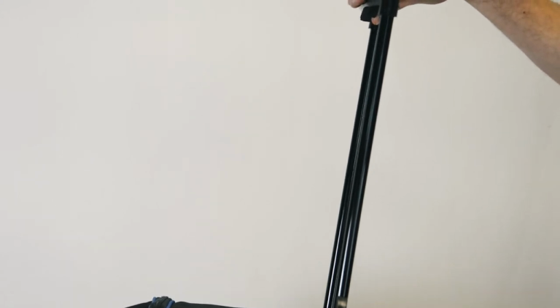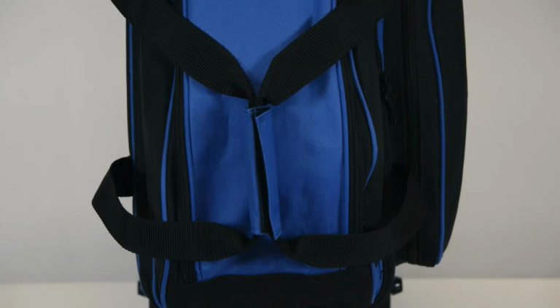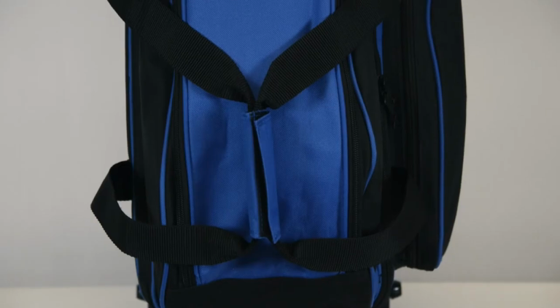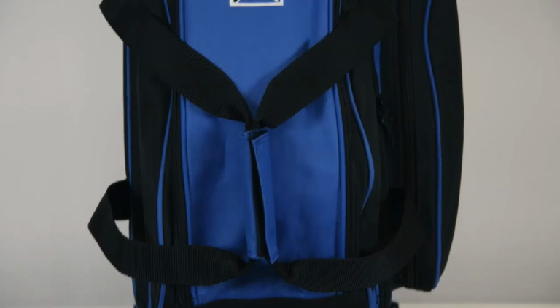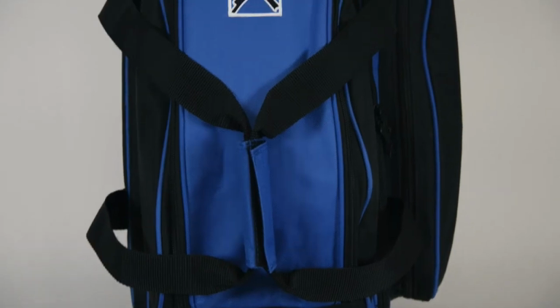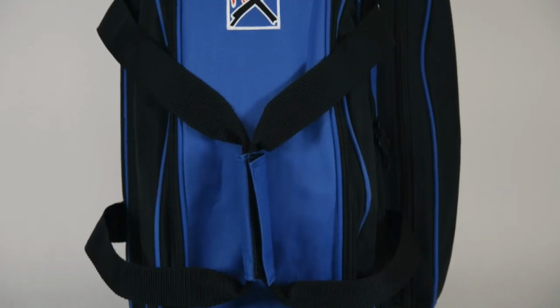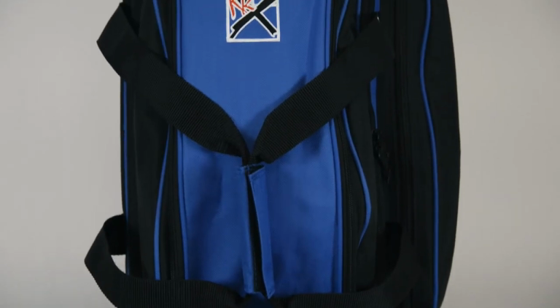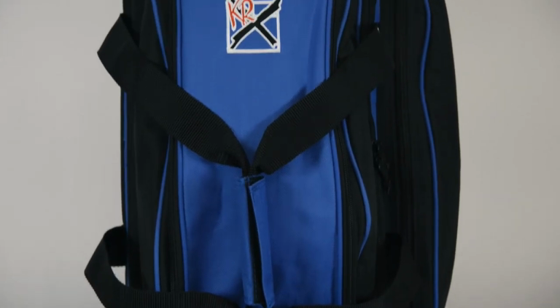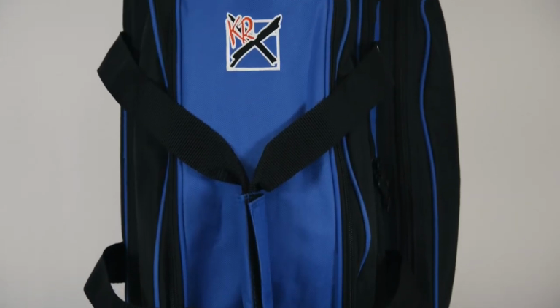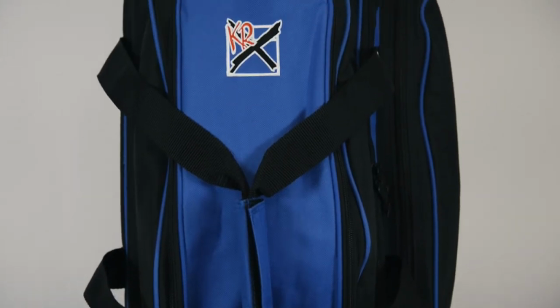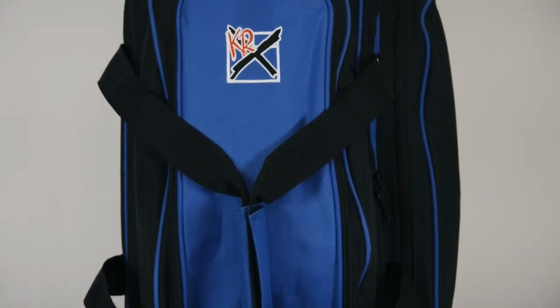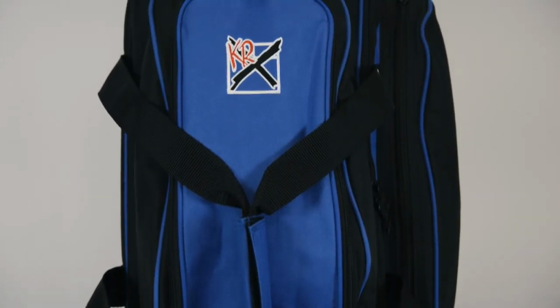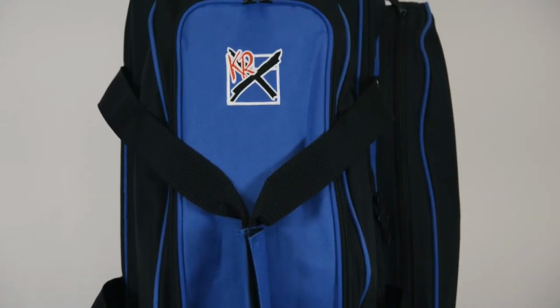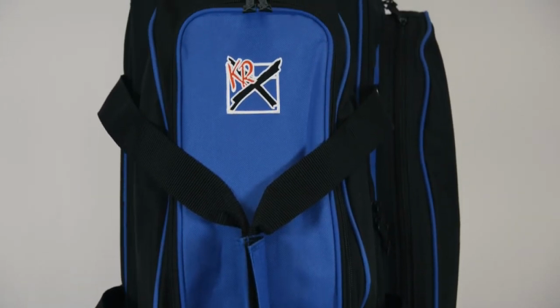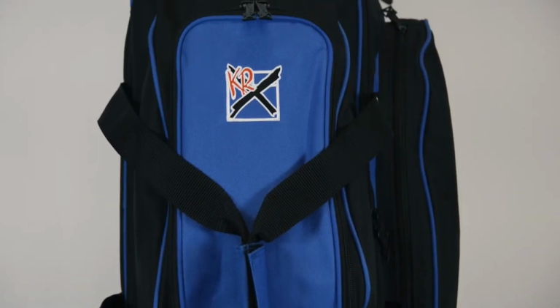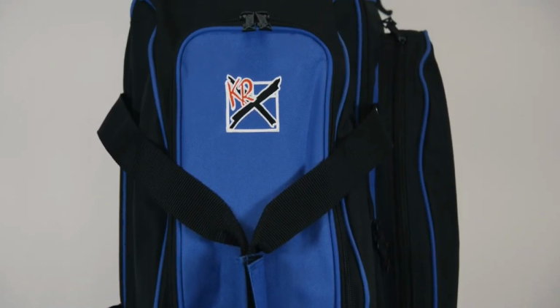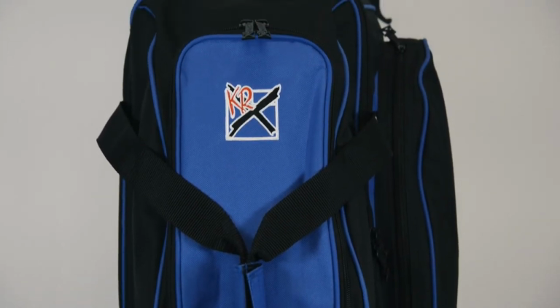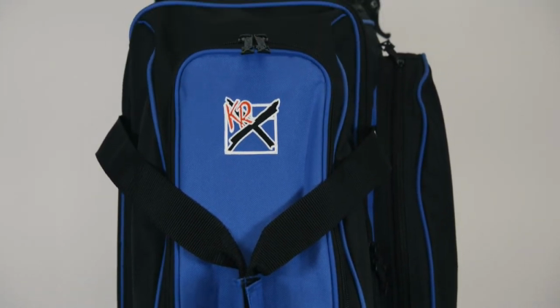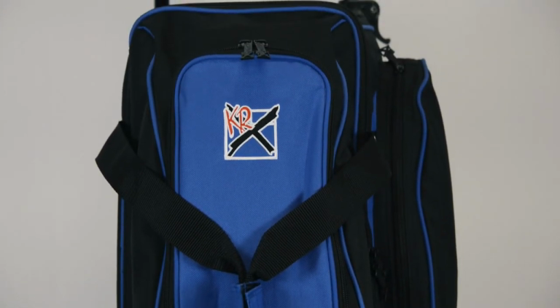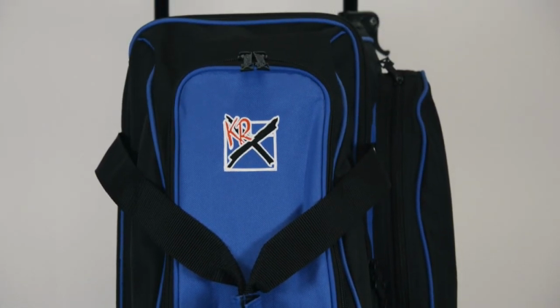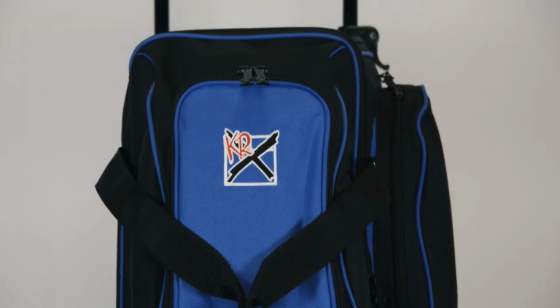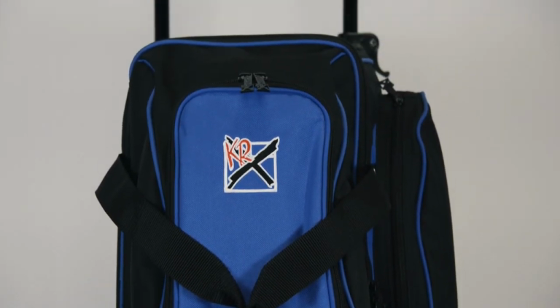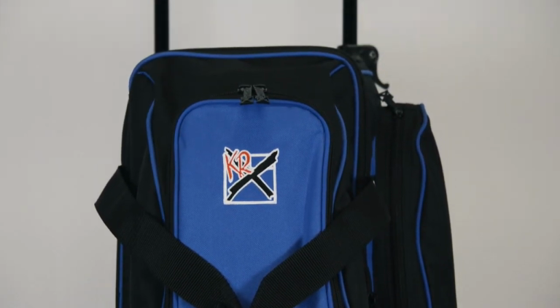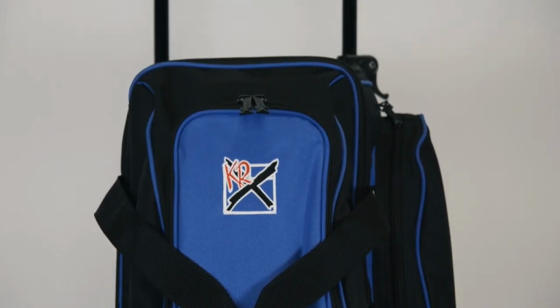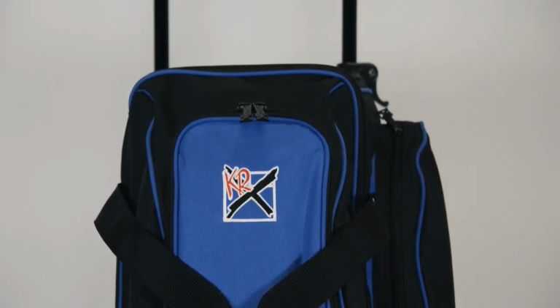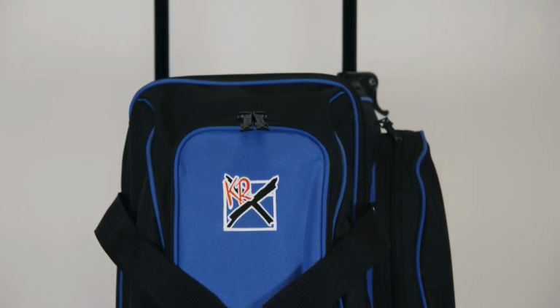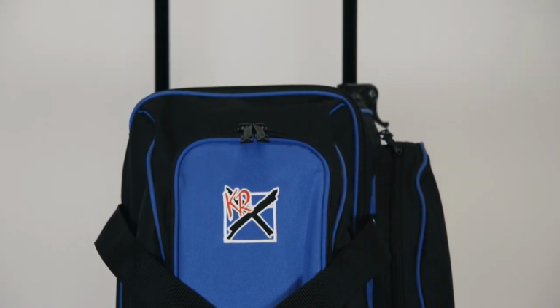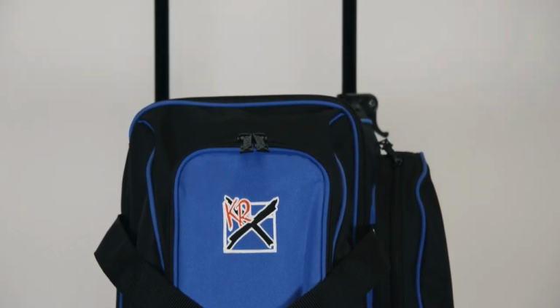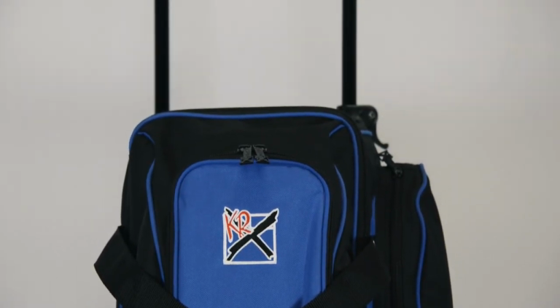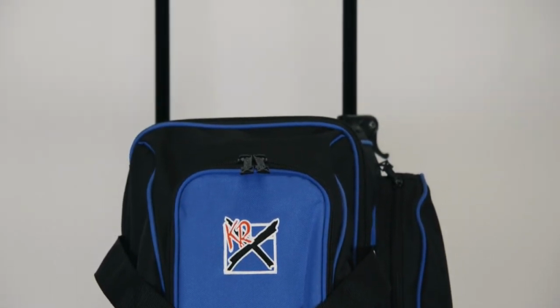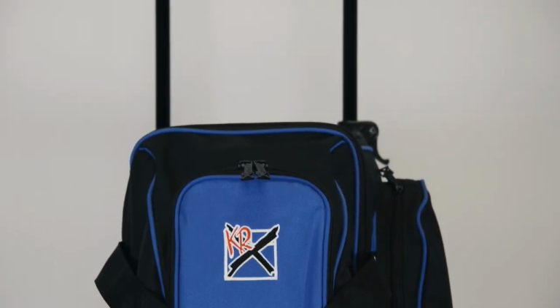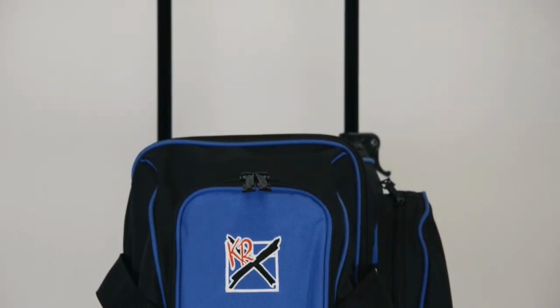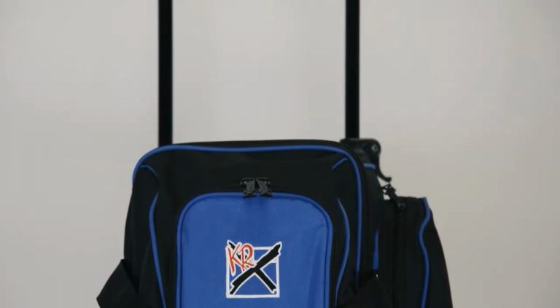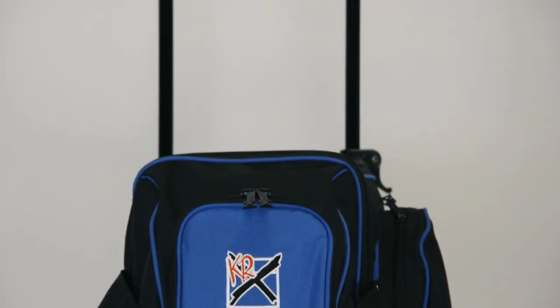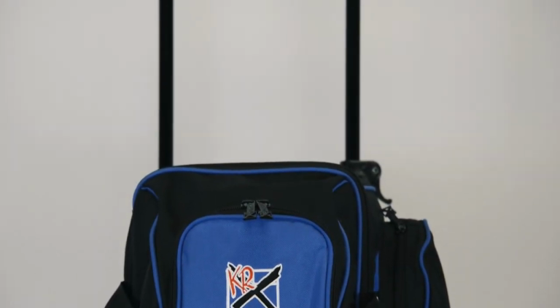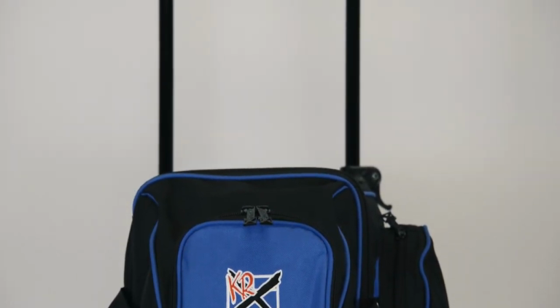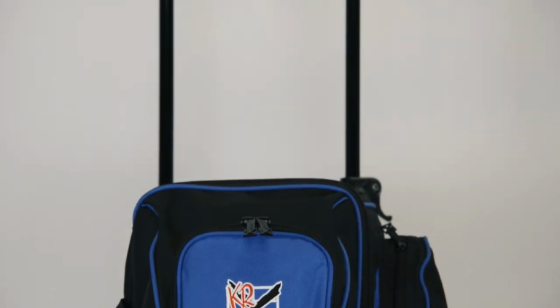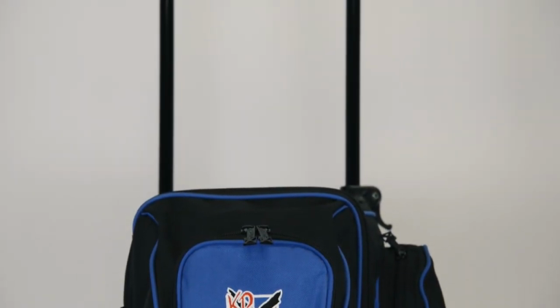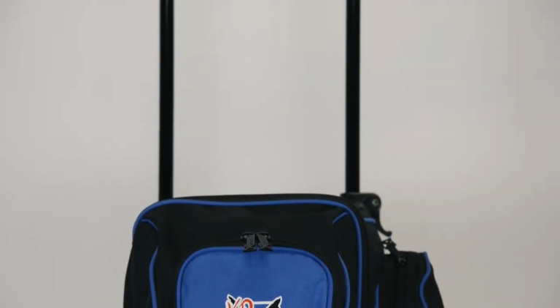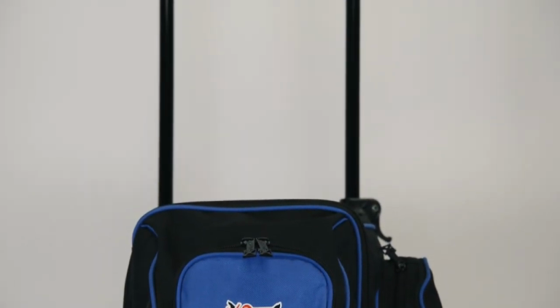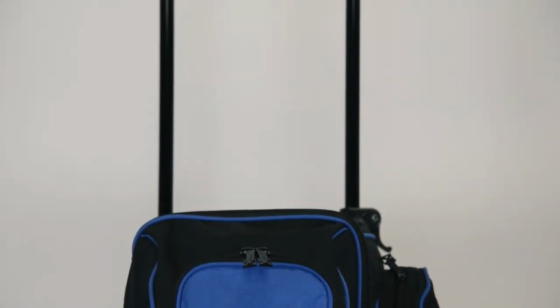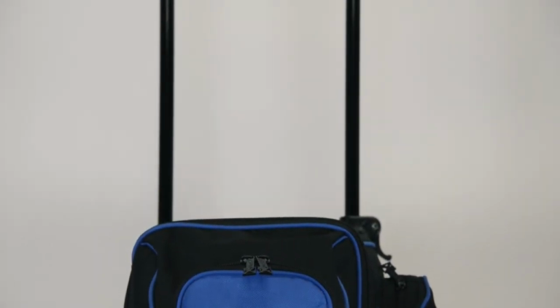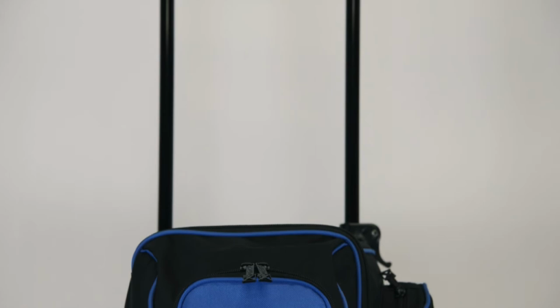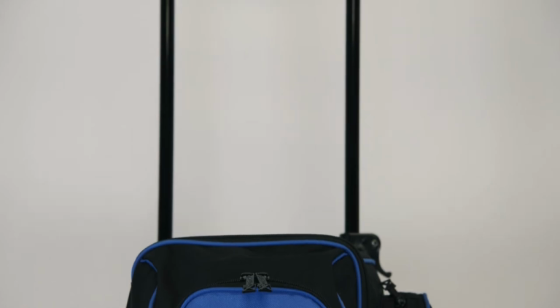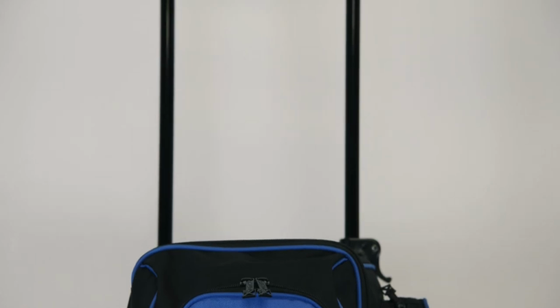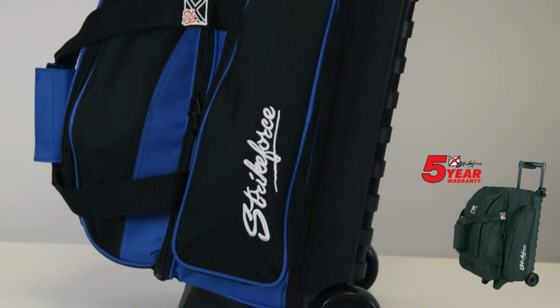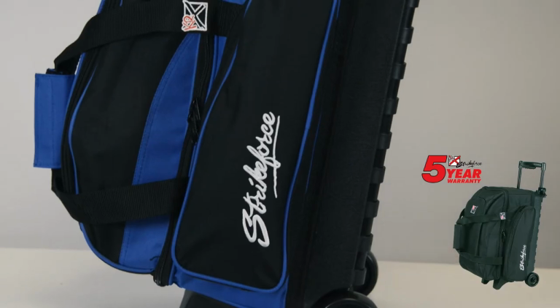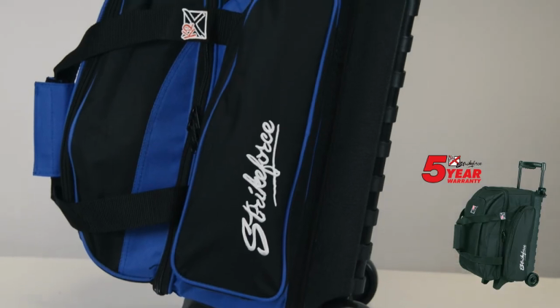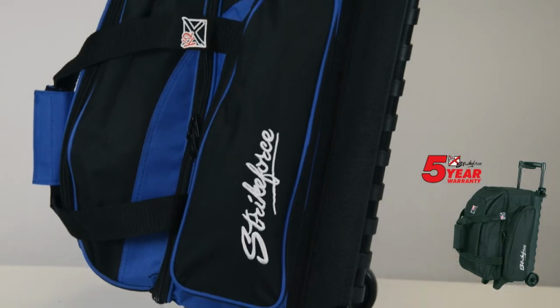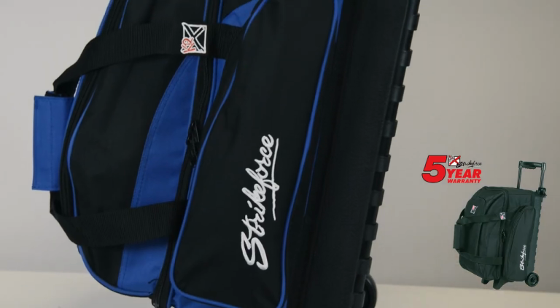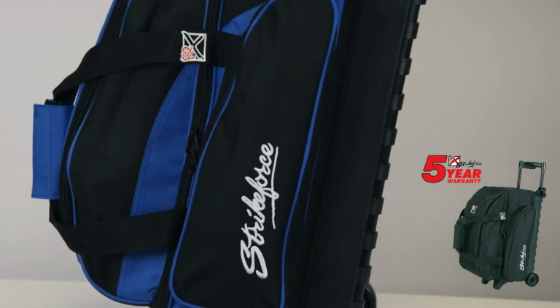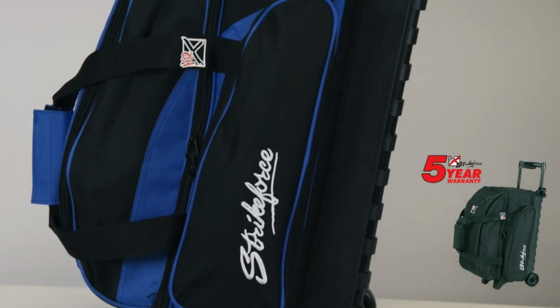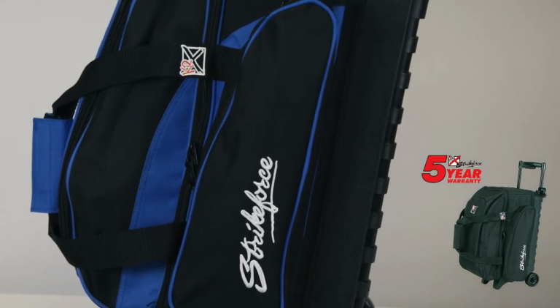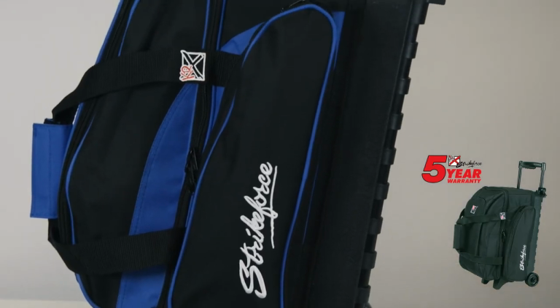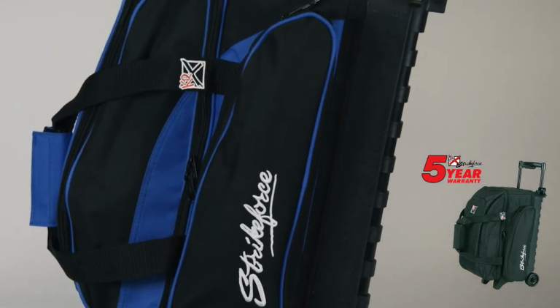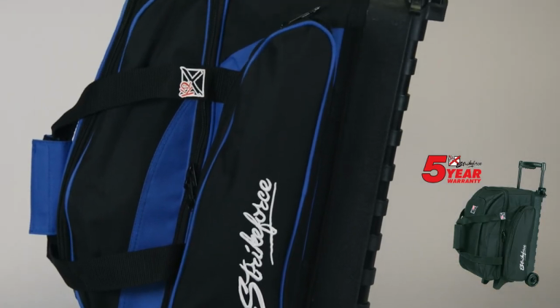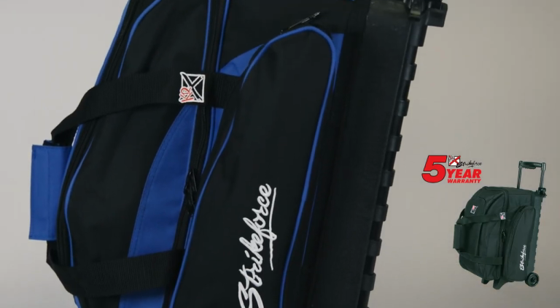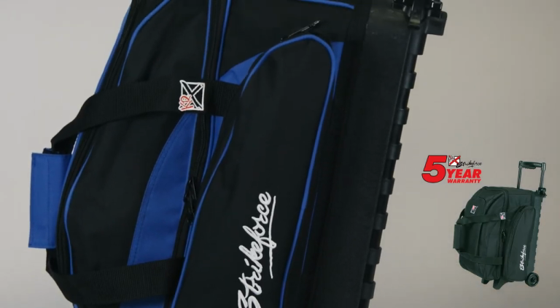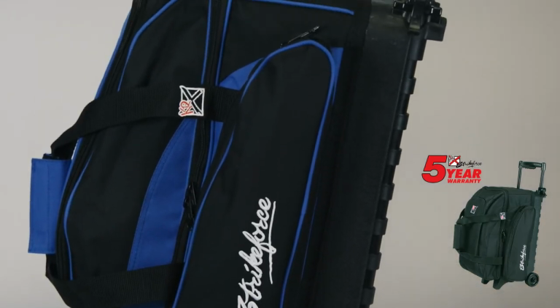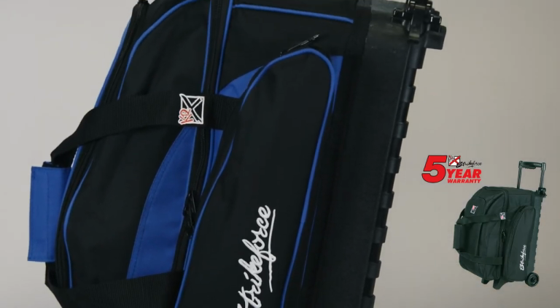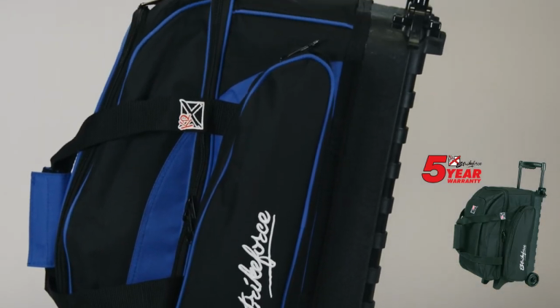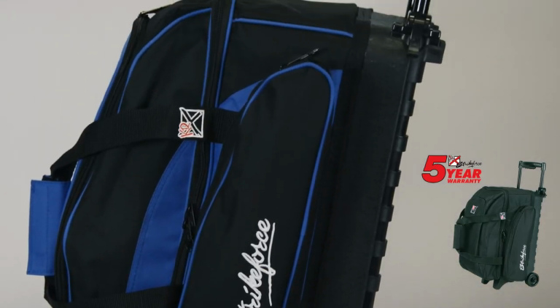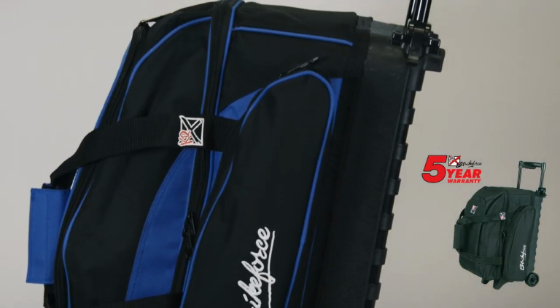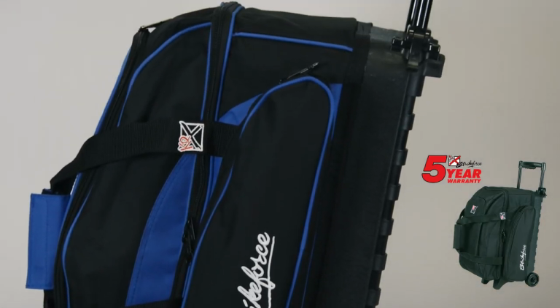The Eliminator Double comes in two popular colors and has embroidered logos. Those color choices are black and royal.